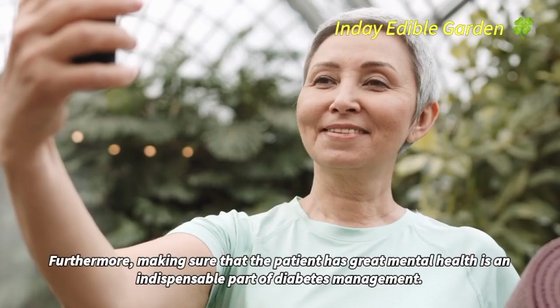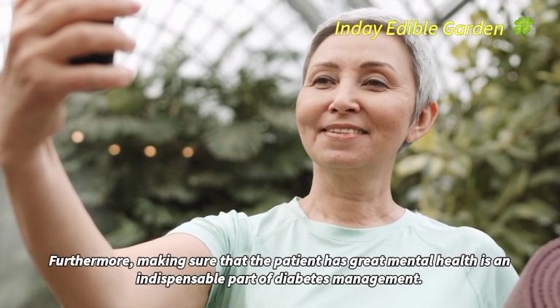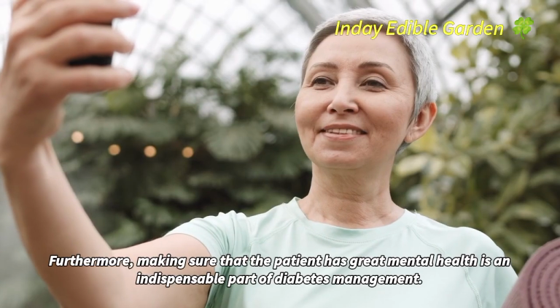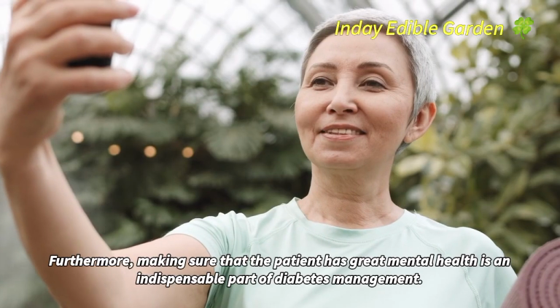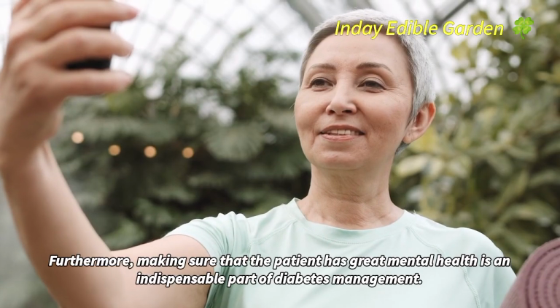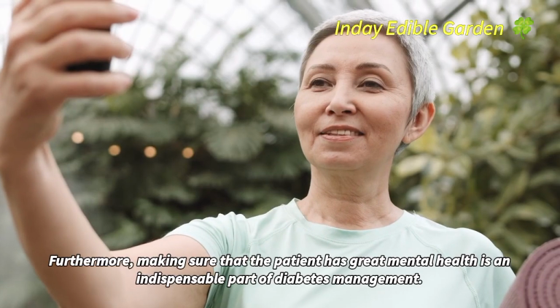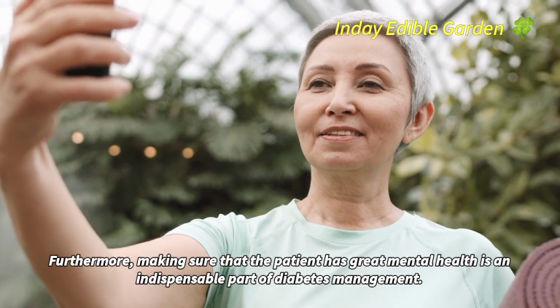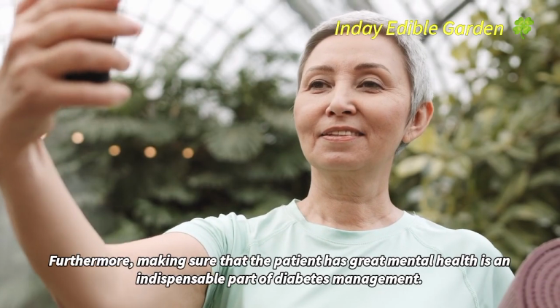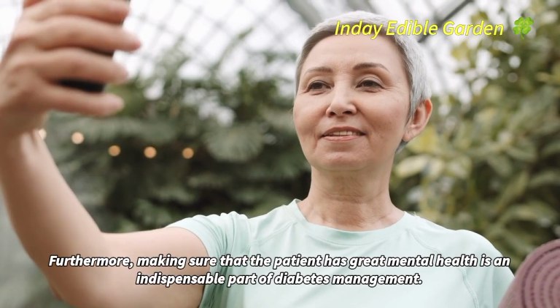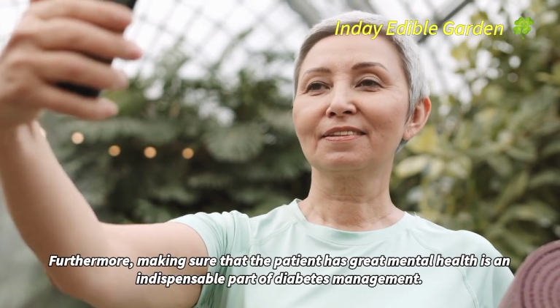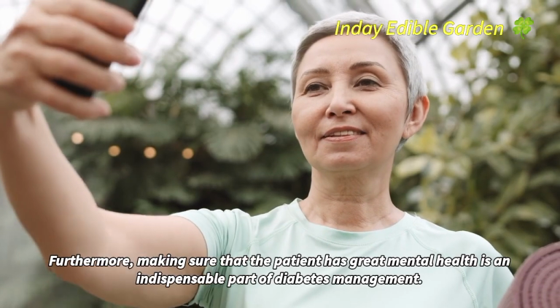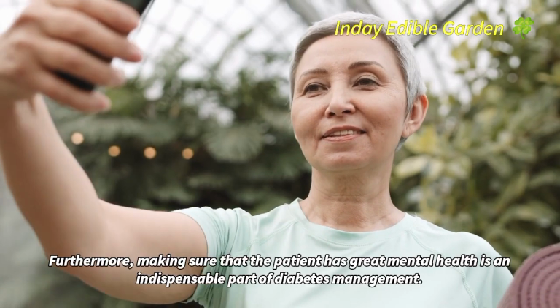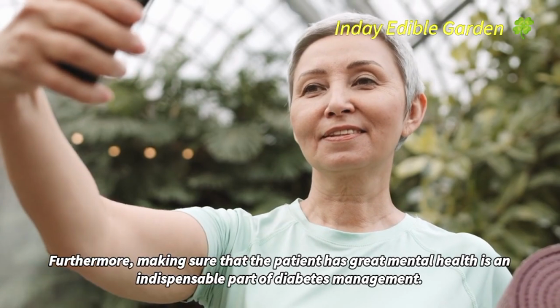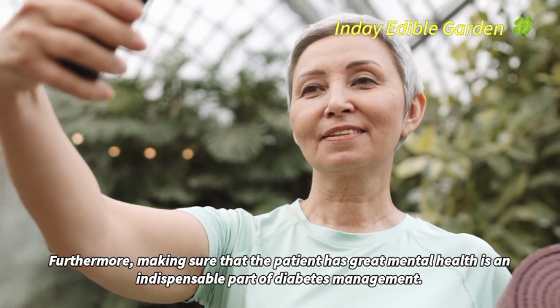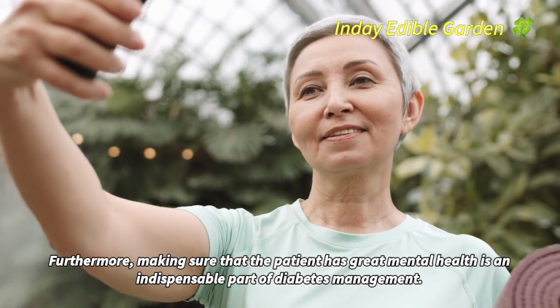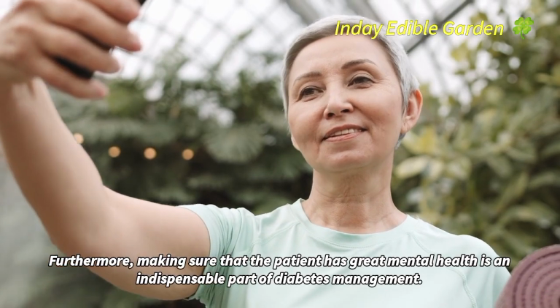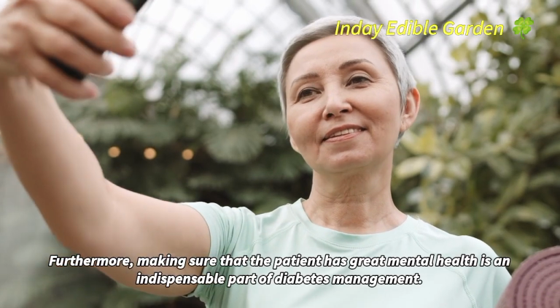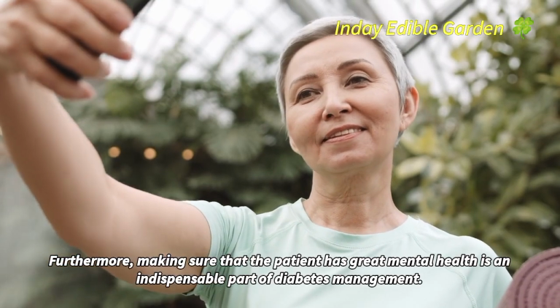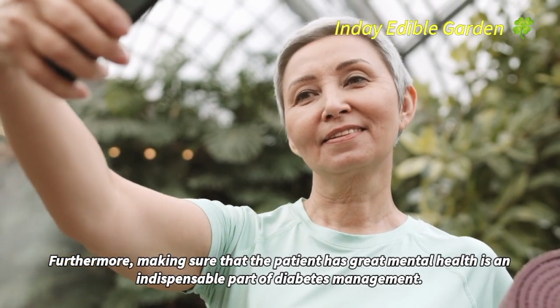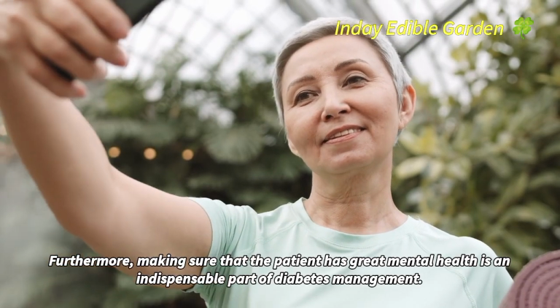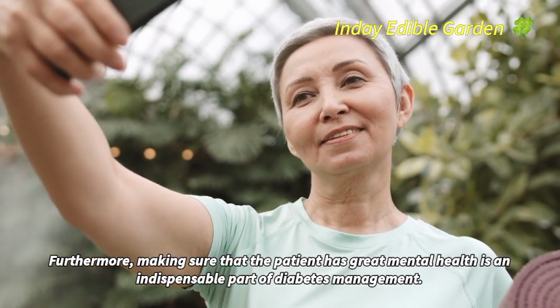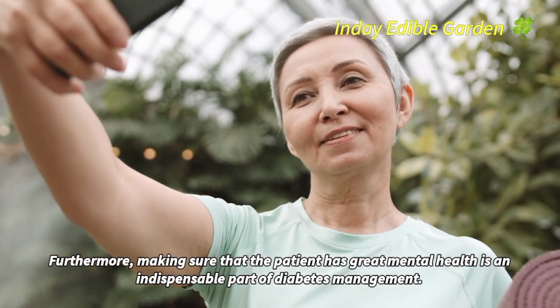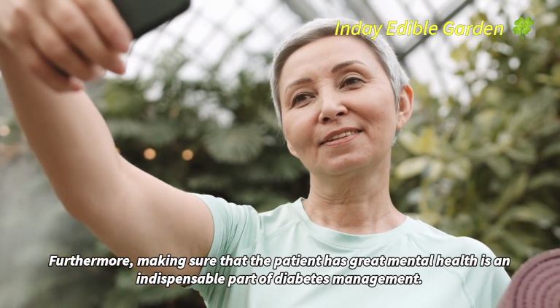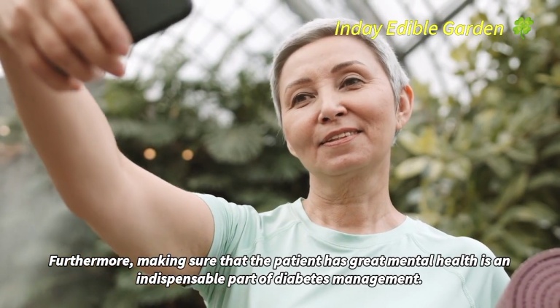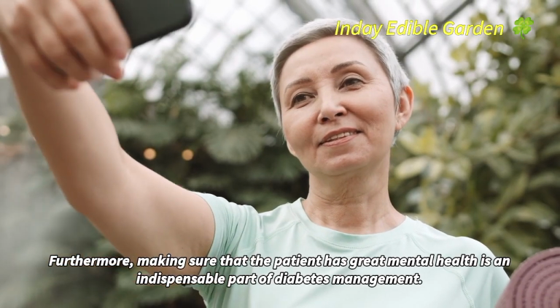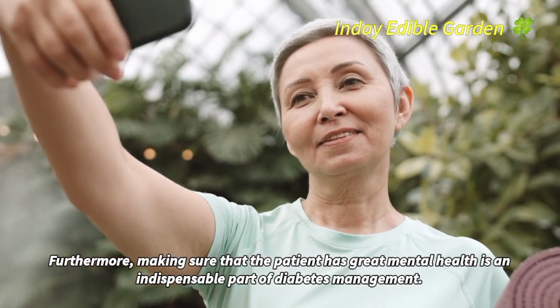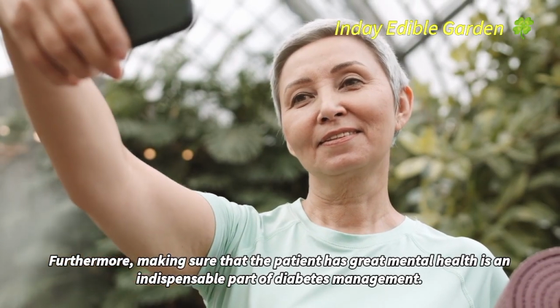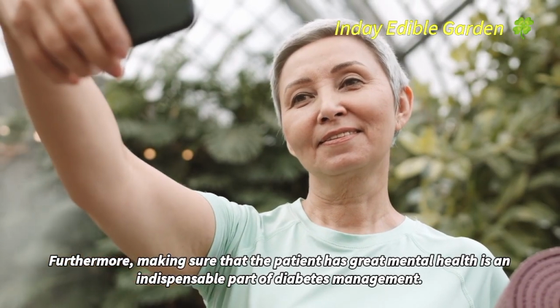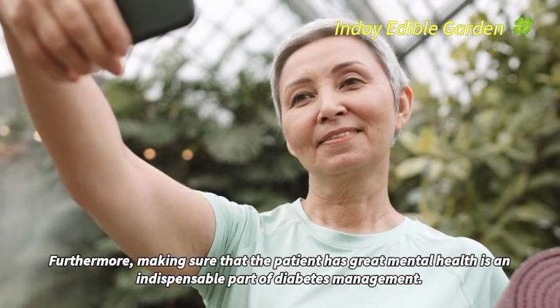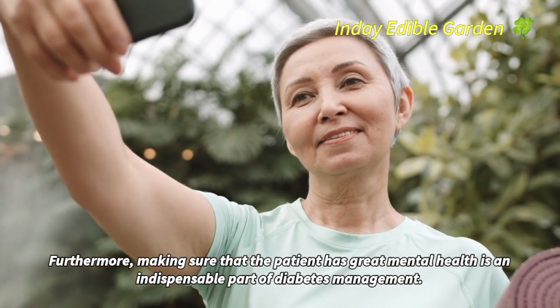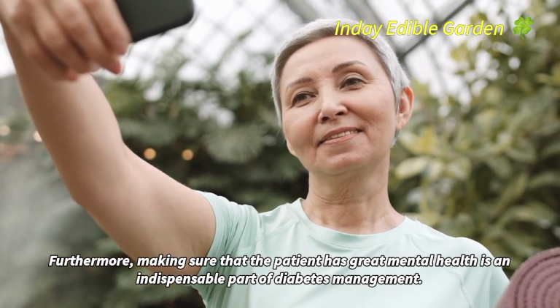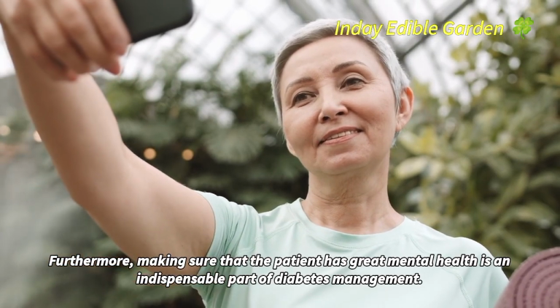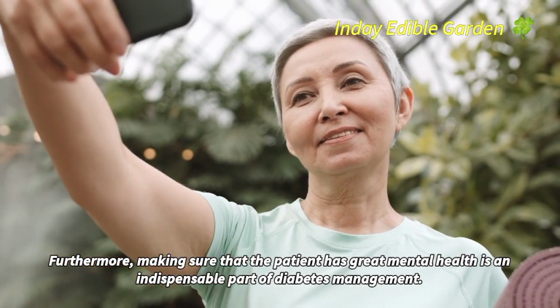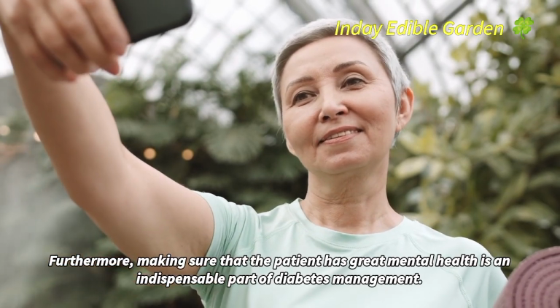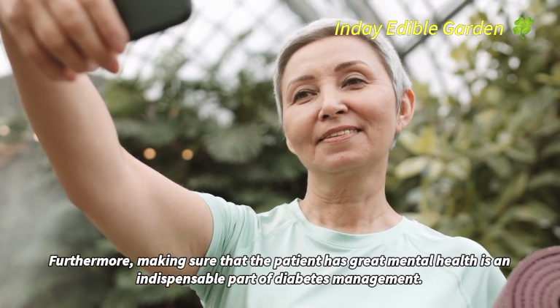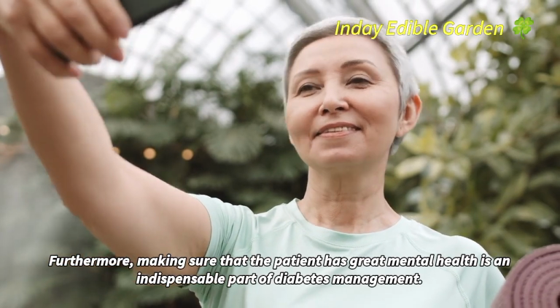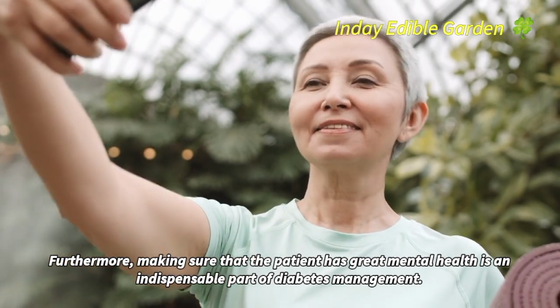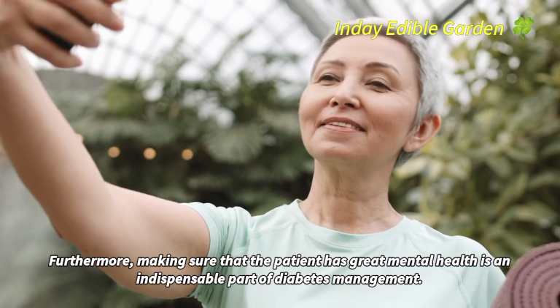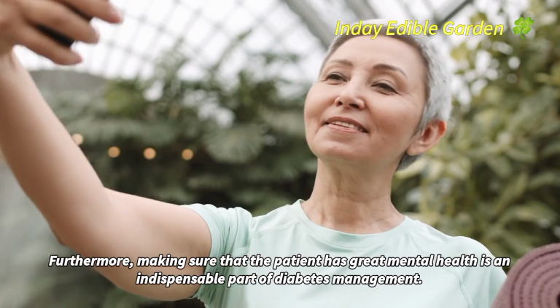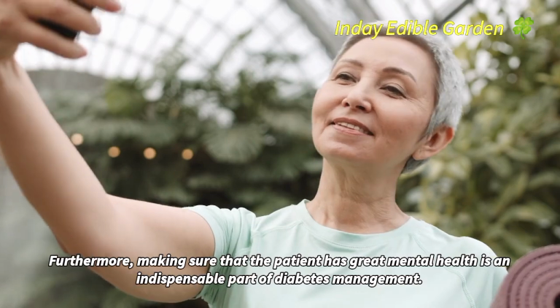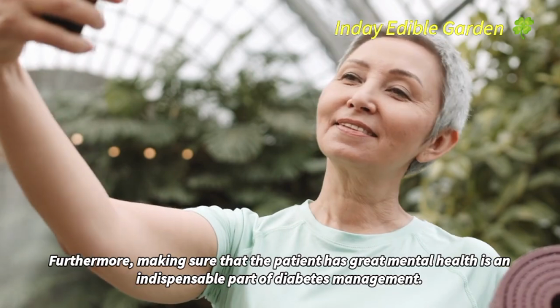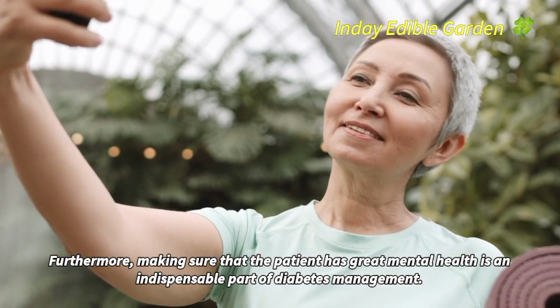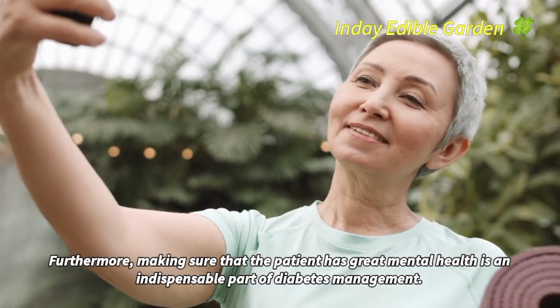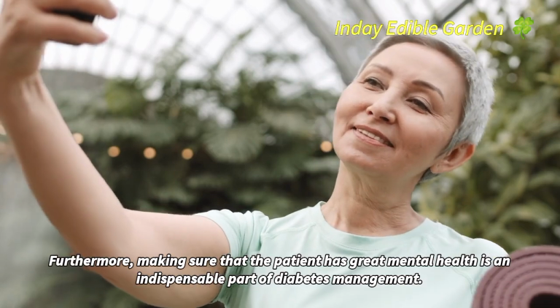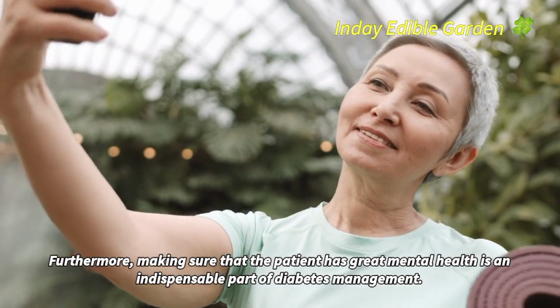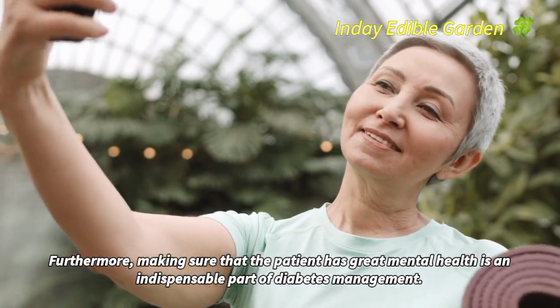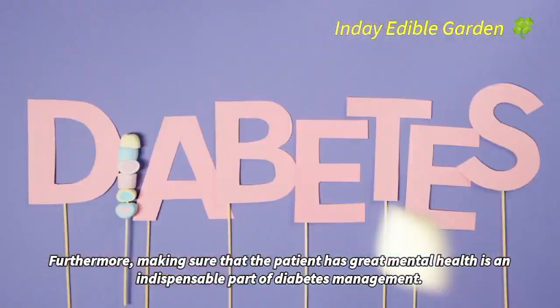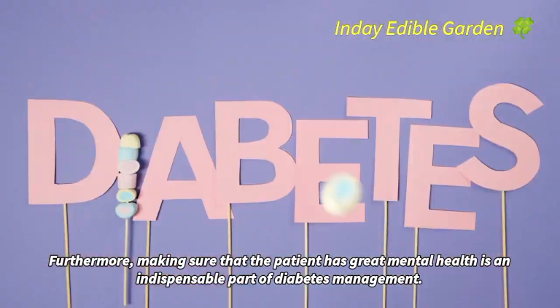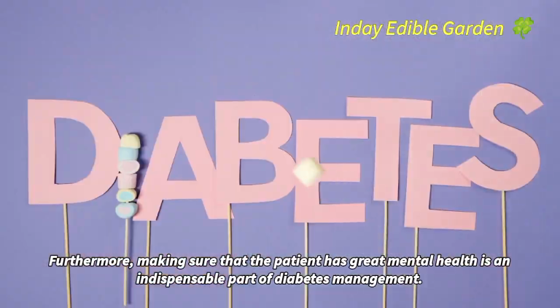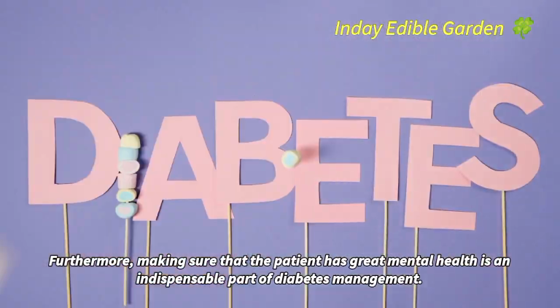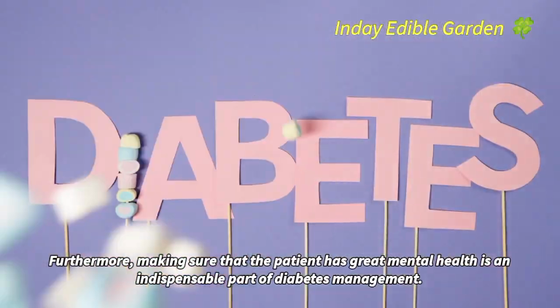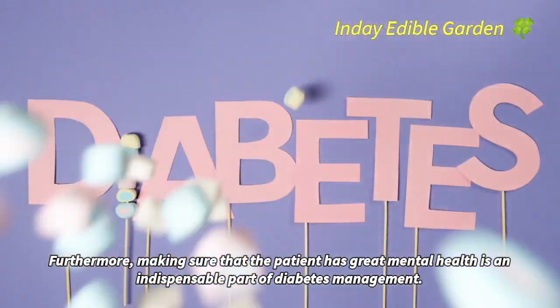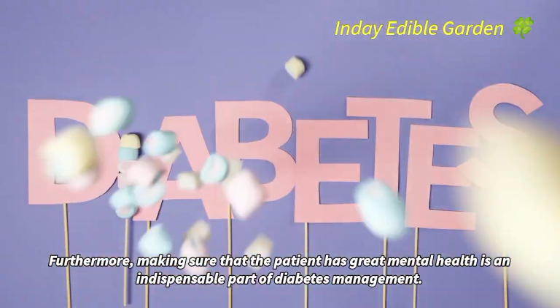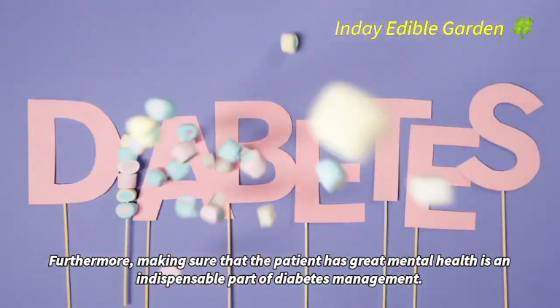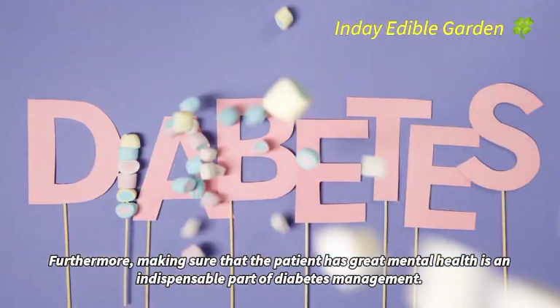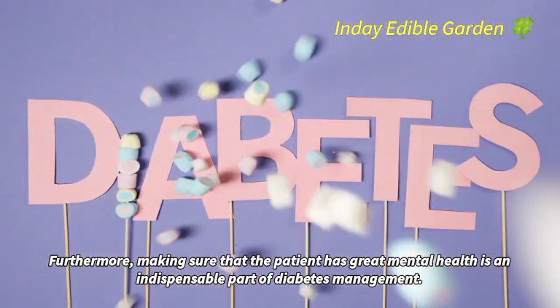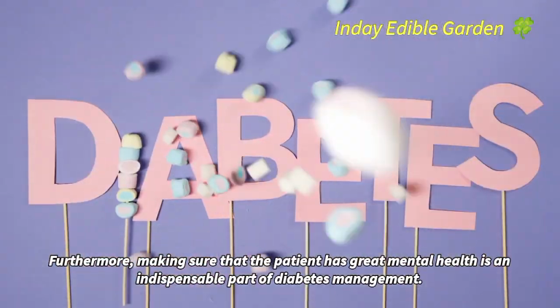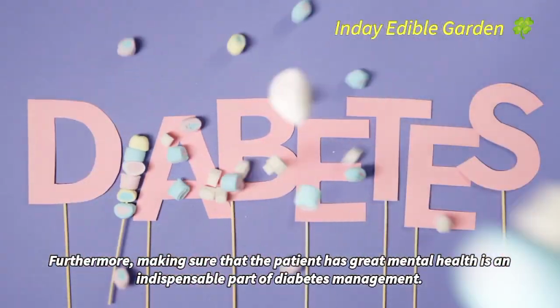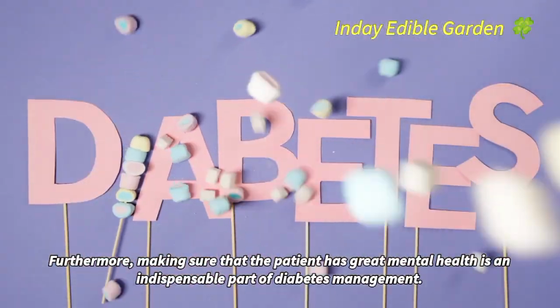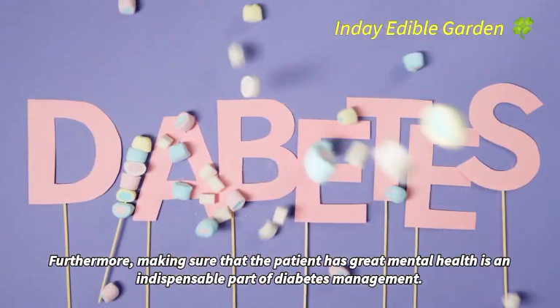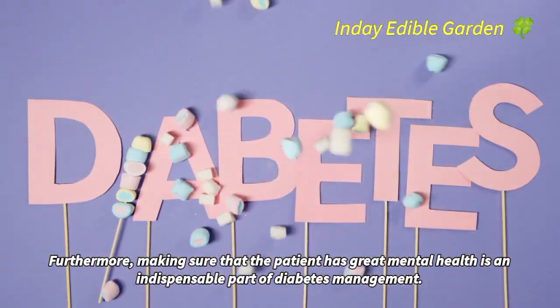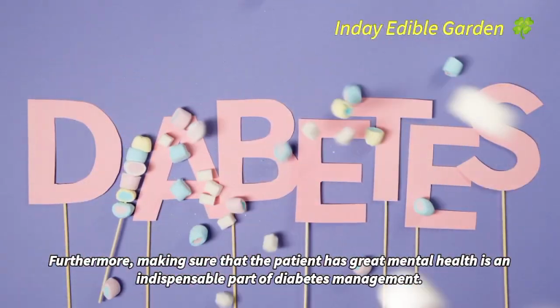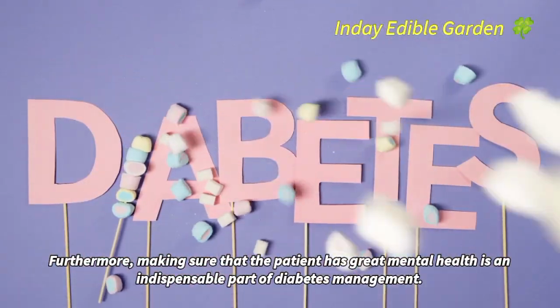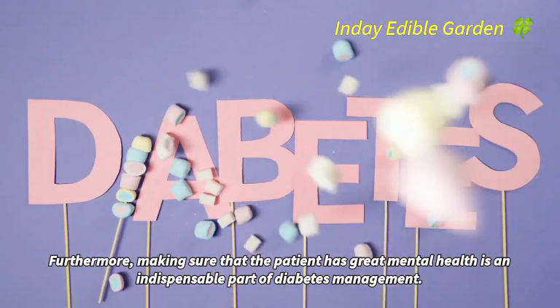This is crucial because prolonged or chronic stress might result in blood sugar spikes. Furthermore, making sure that the patient has great mental health is an indispensable part of diabetes management.